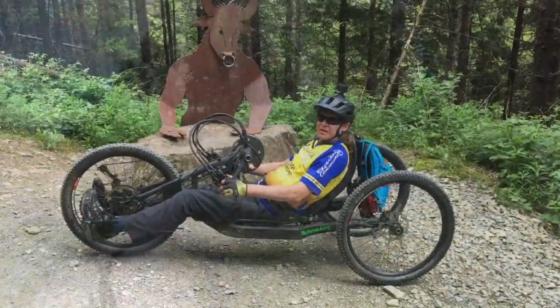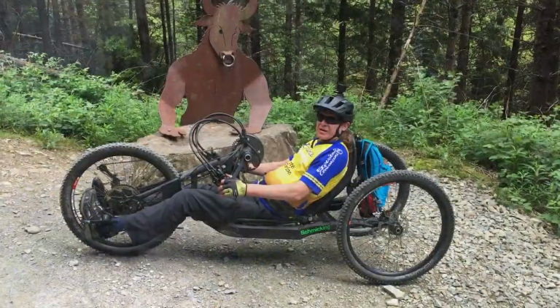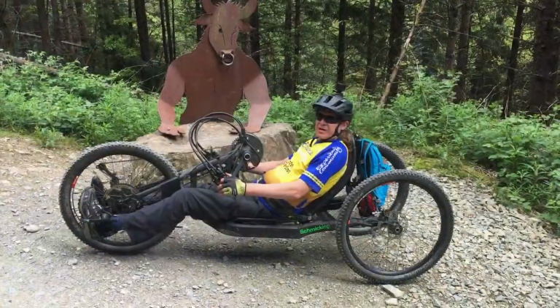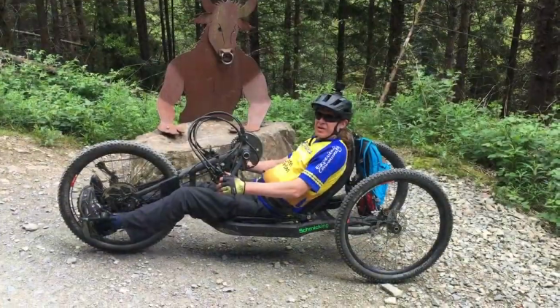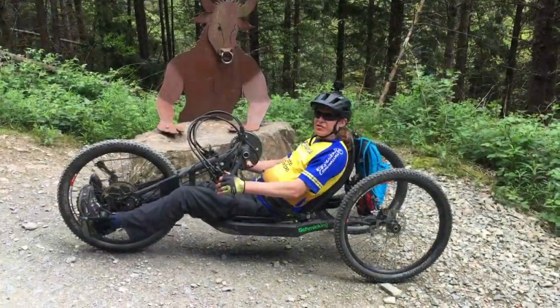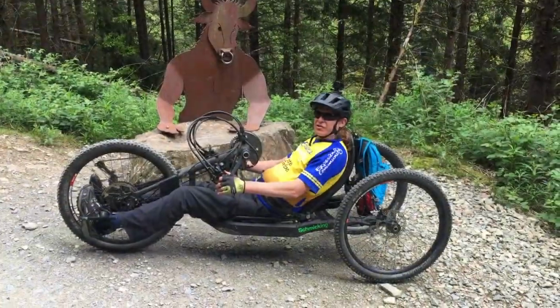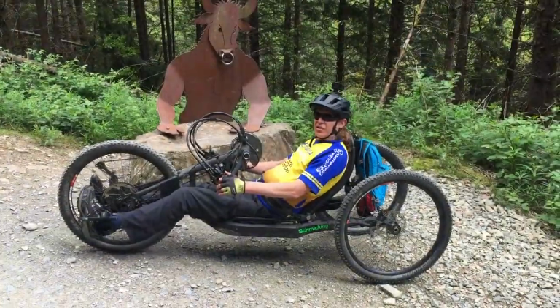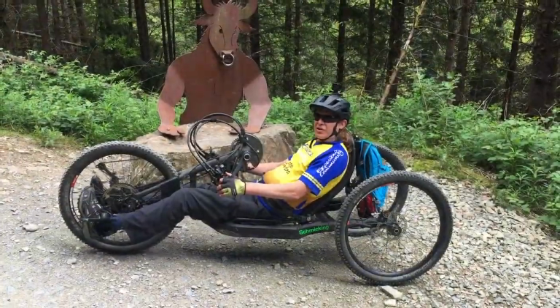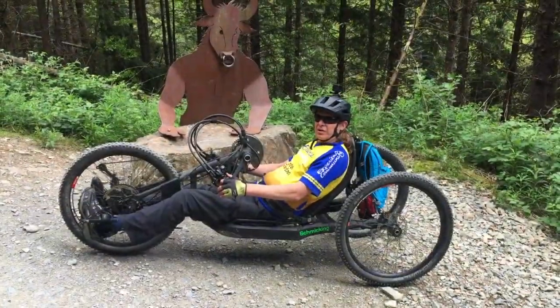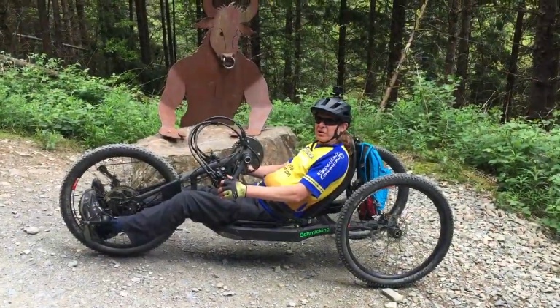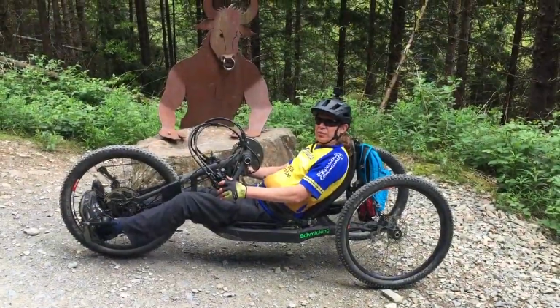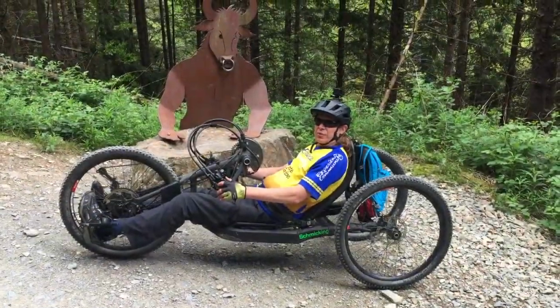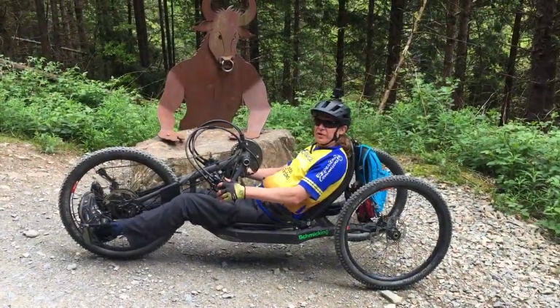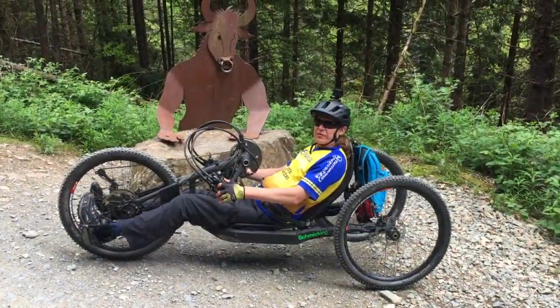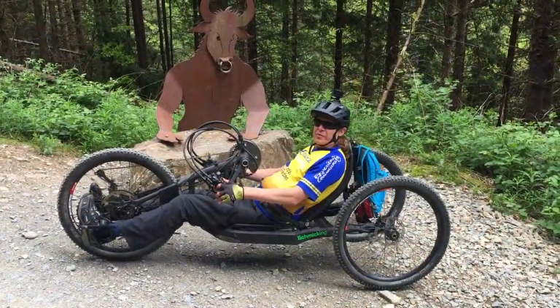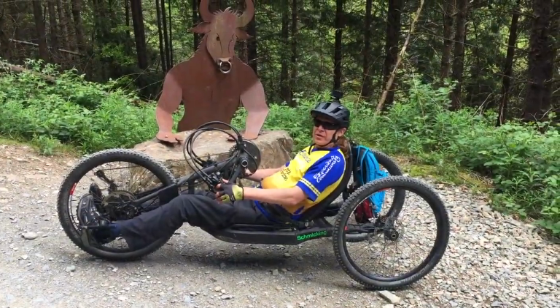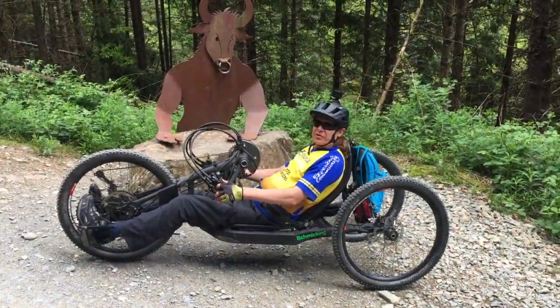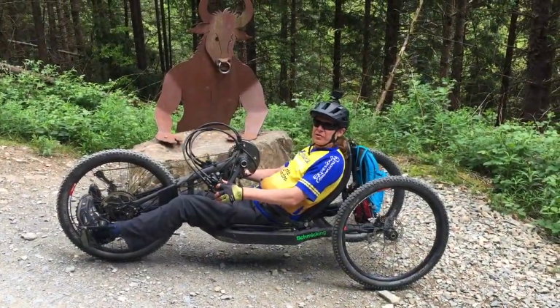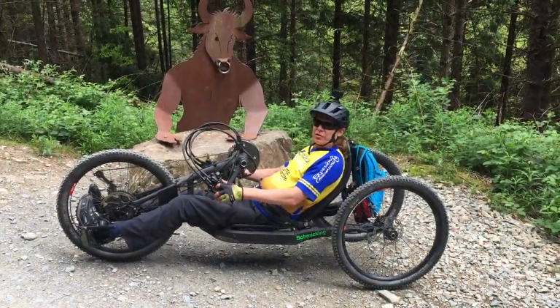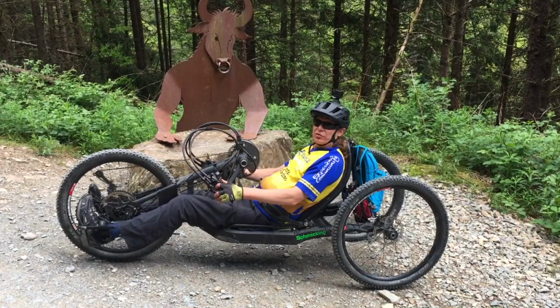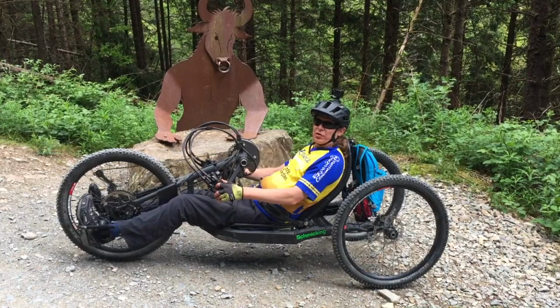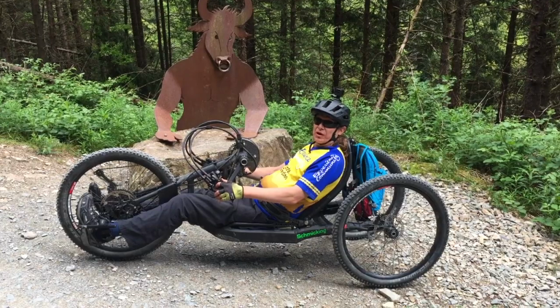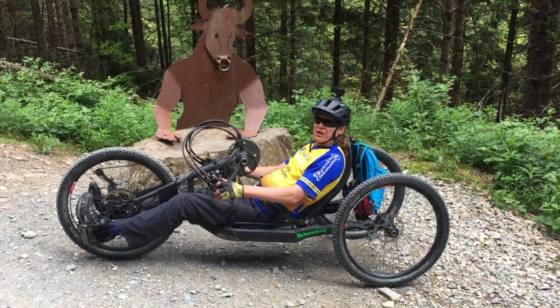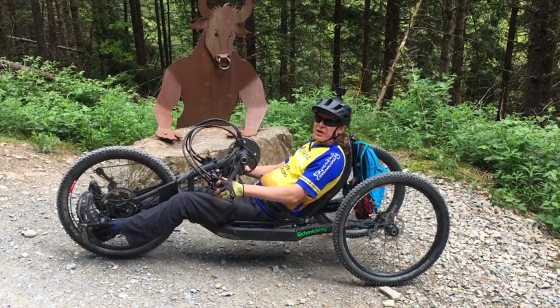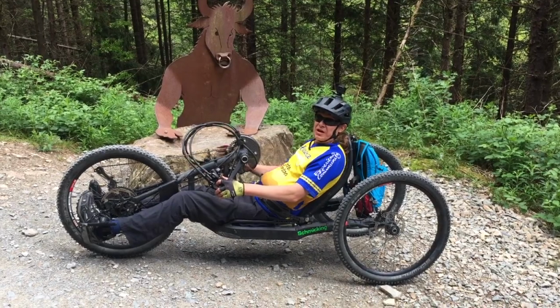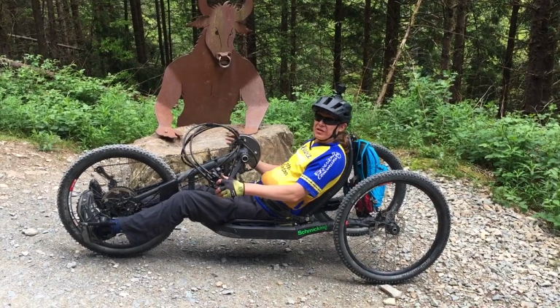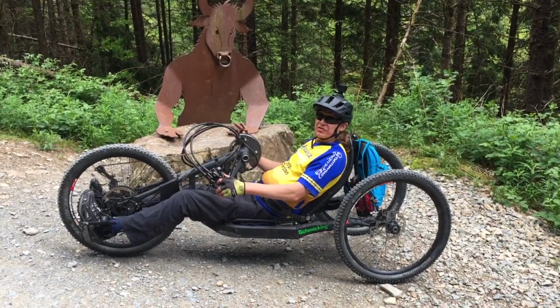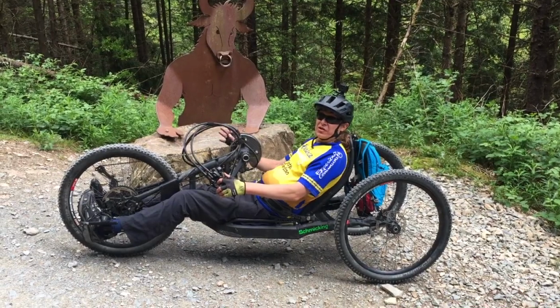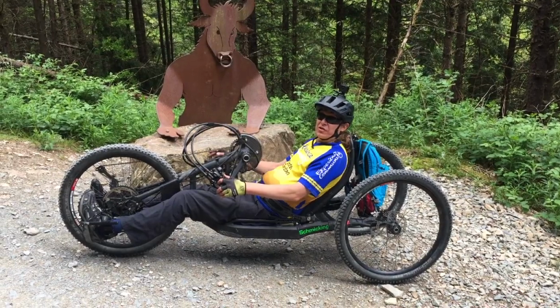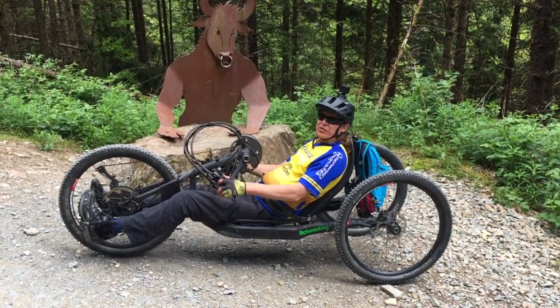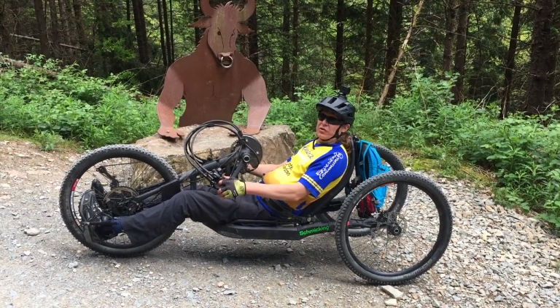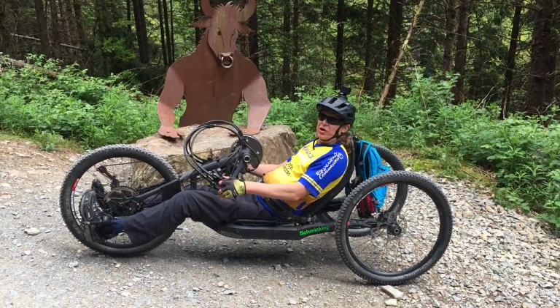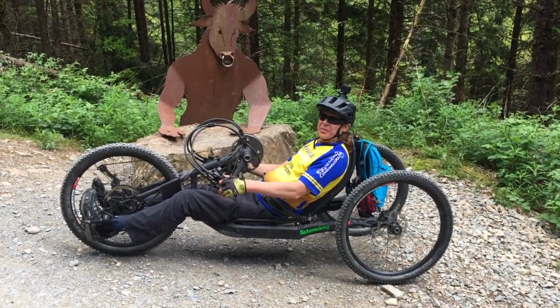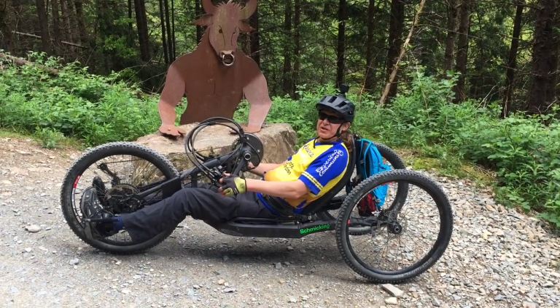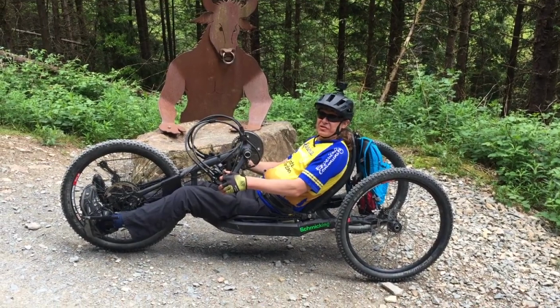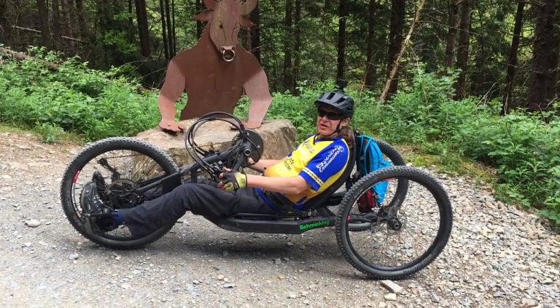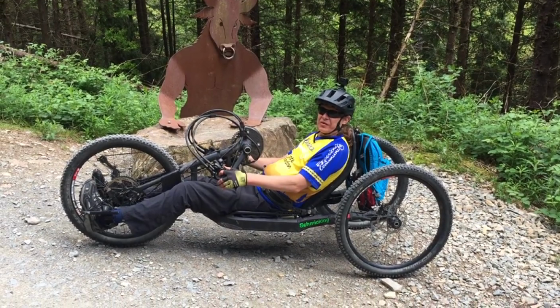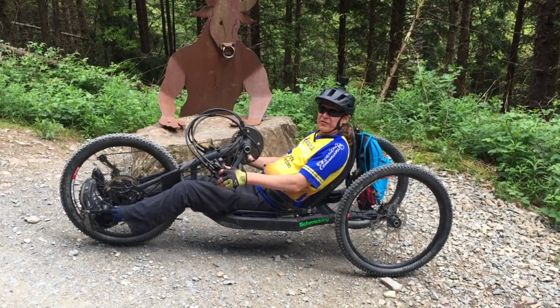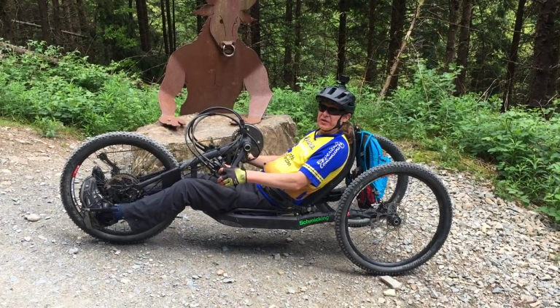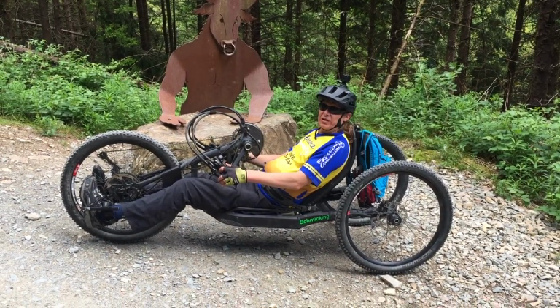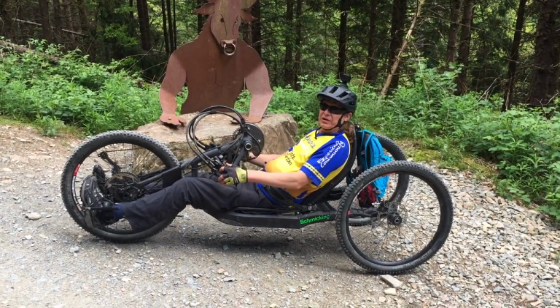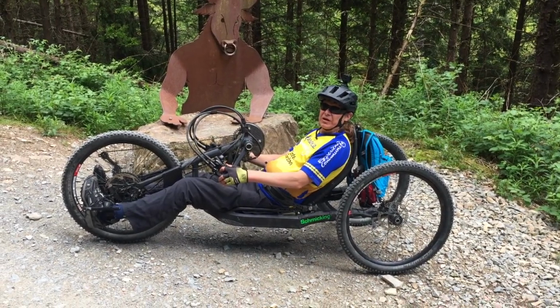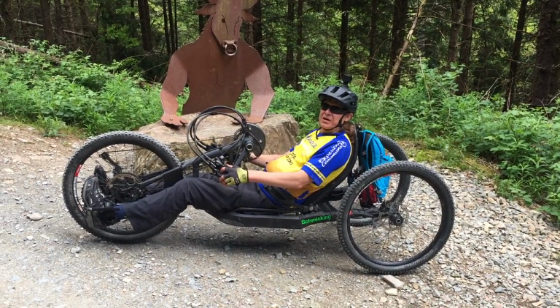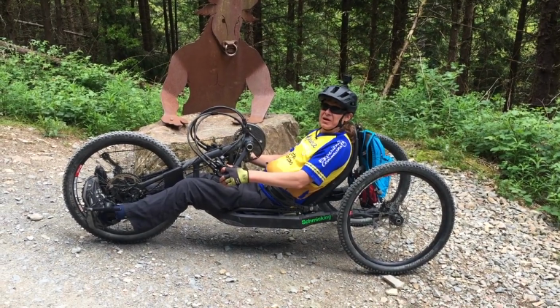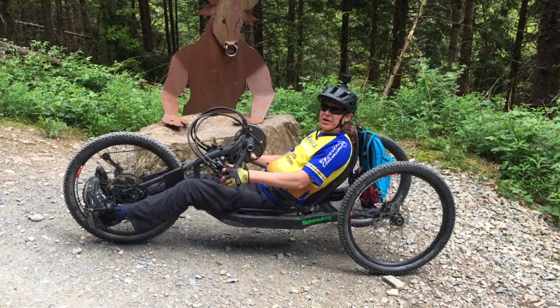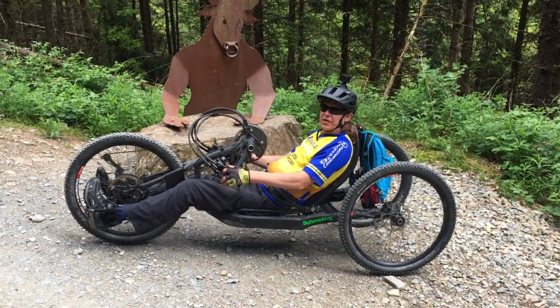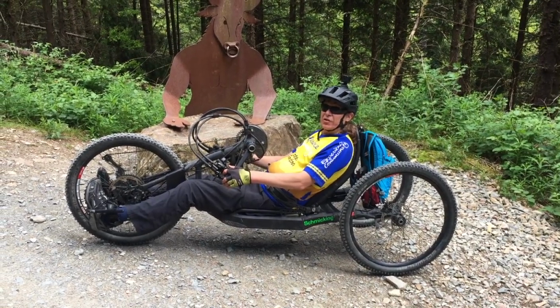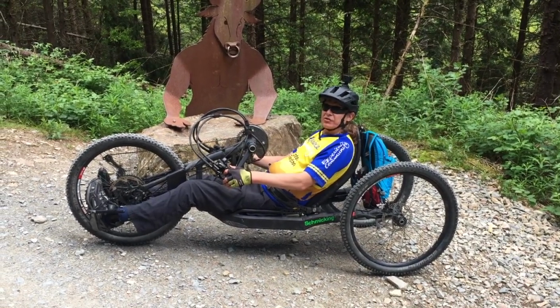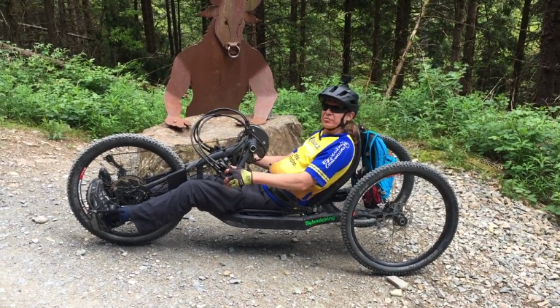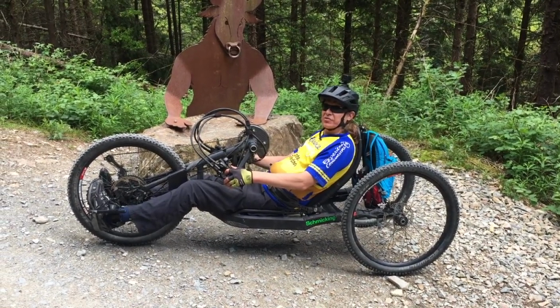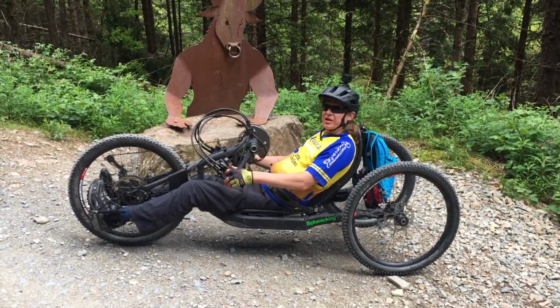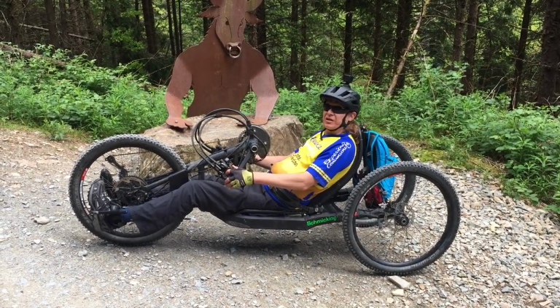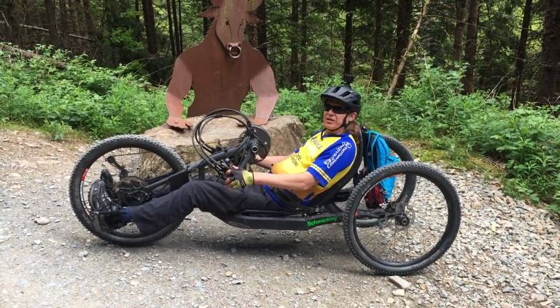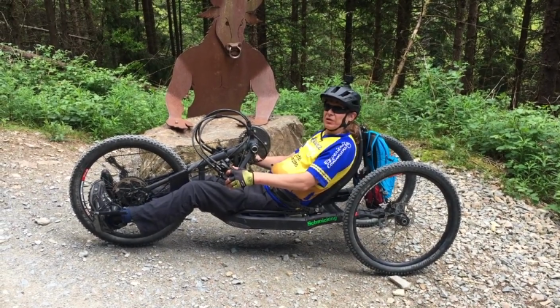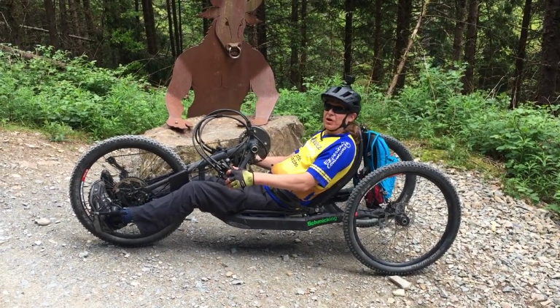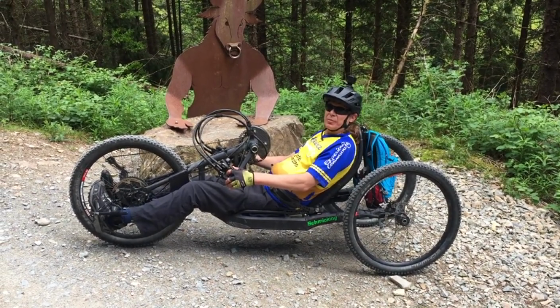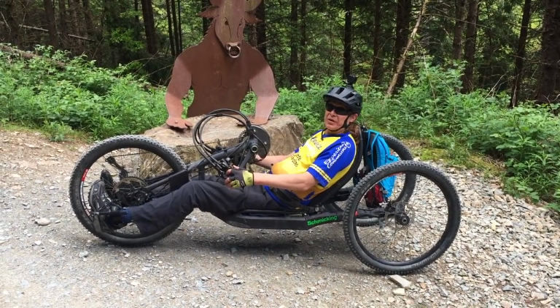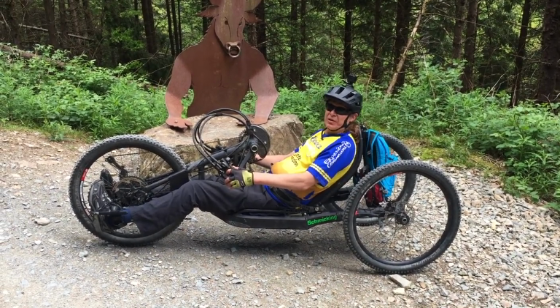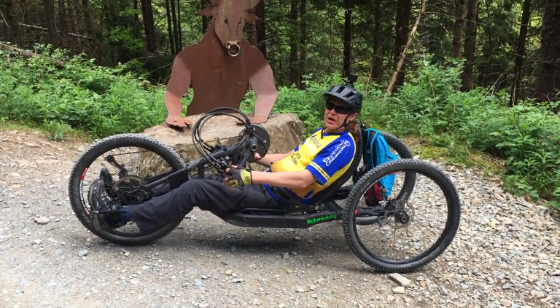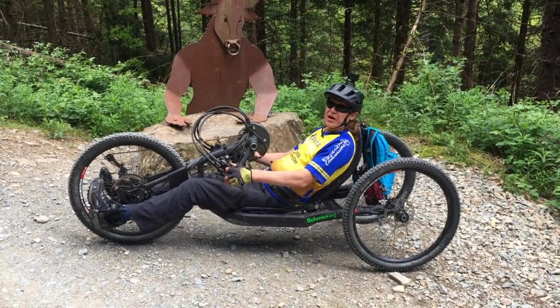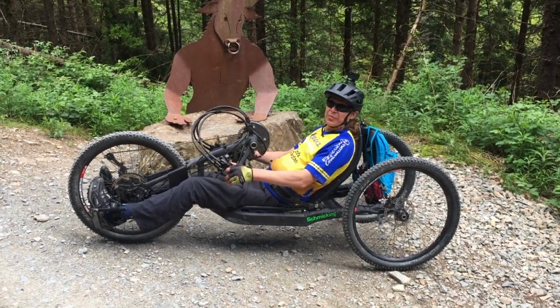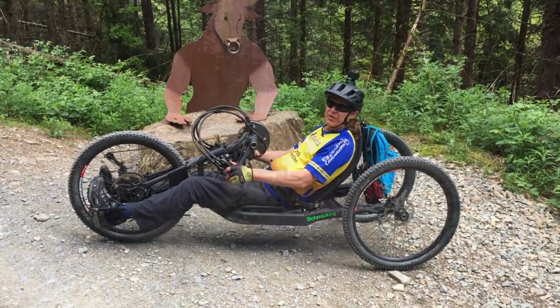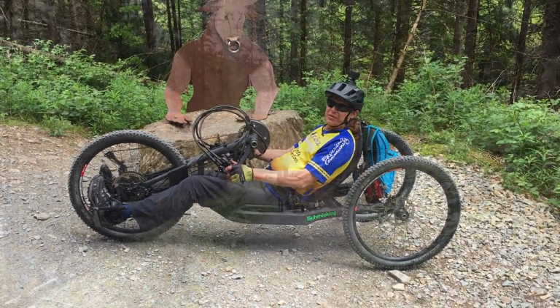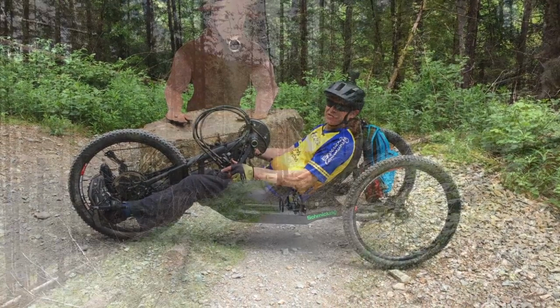As you start loop three of the Minotaur trail it starts climbing significantly and there are some technical uphill hairpins.